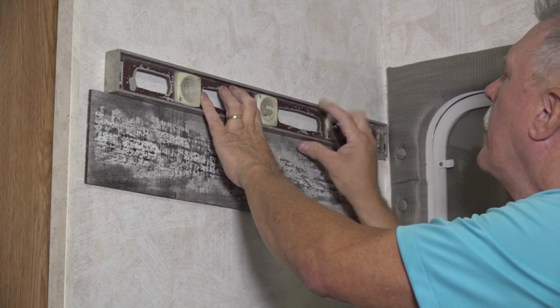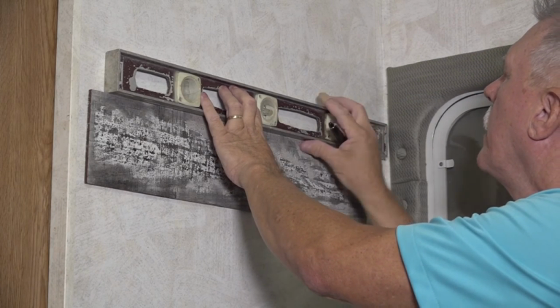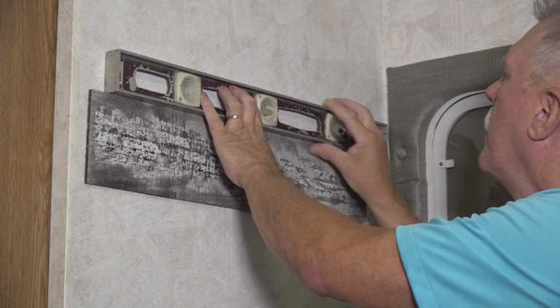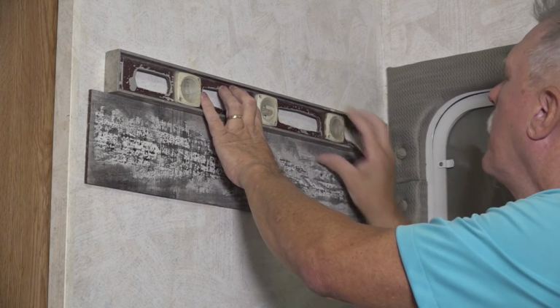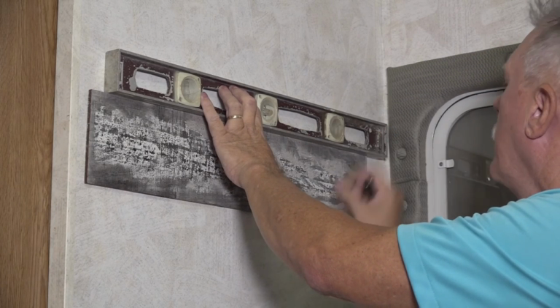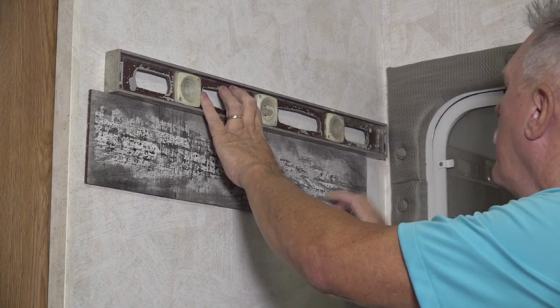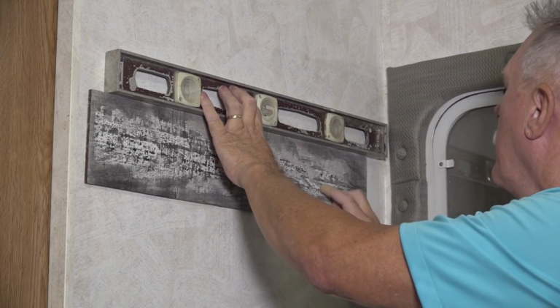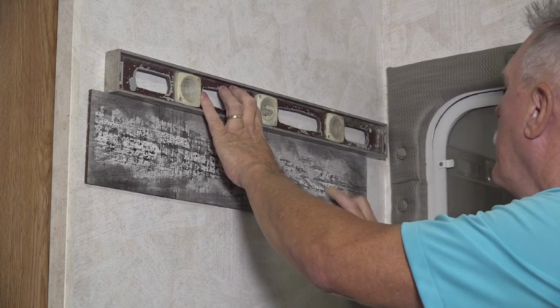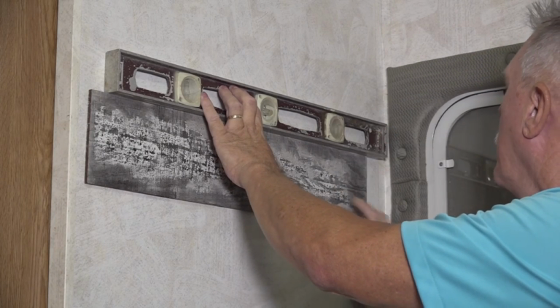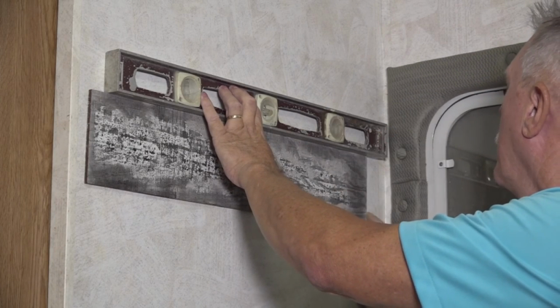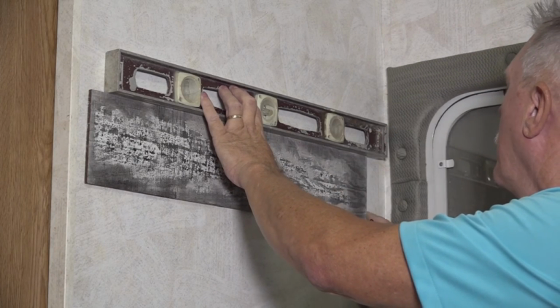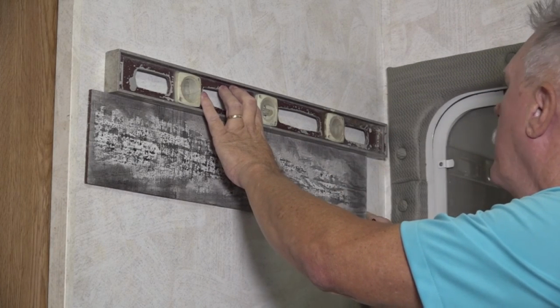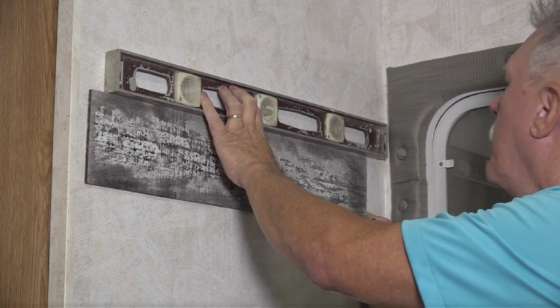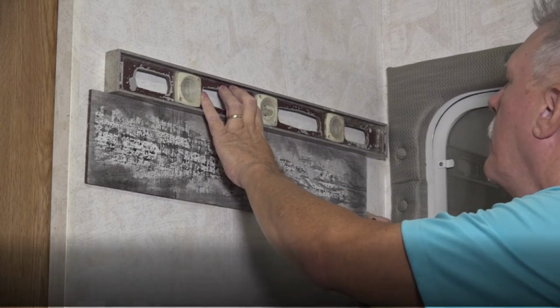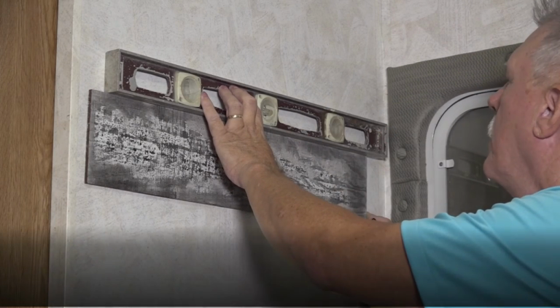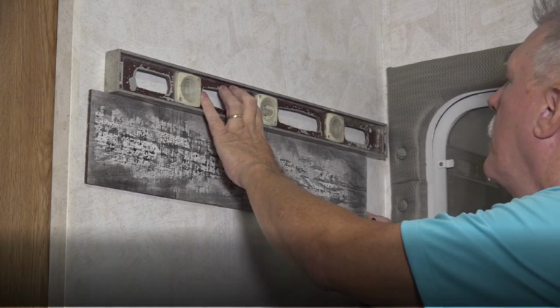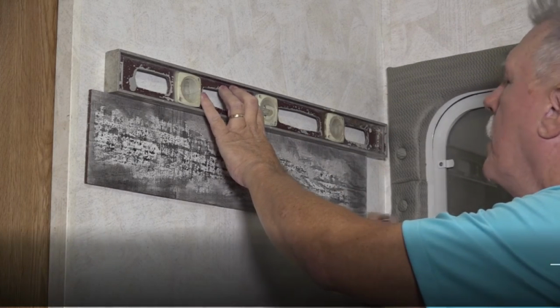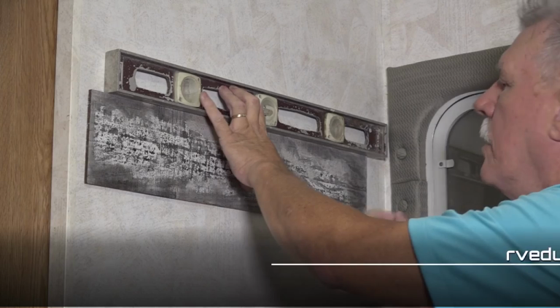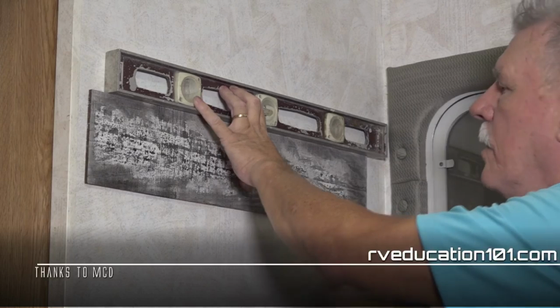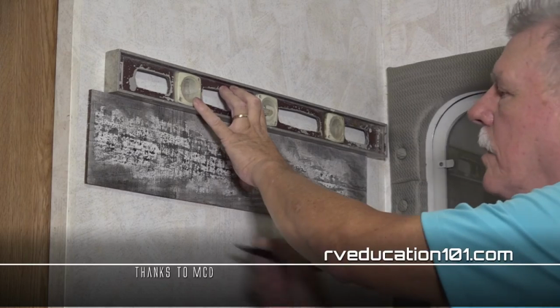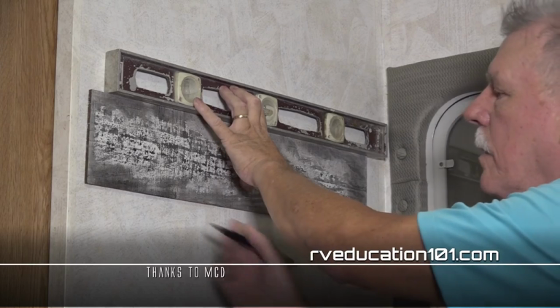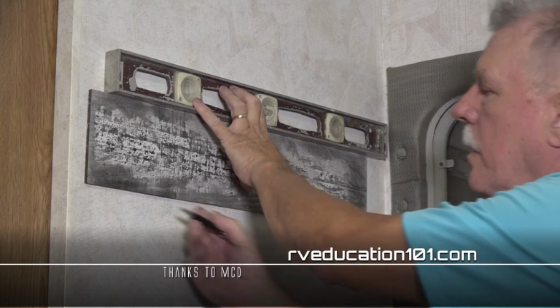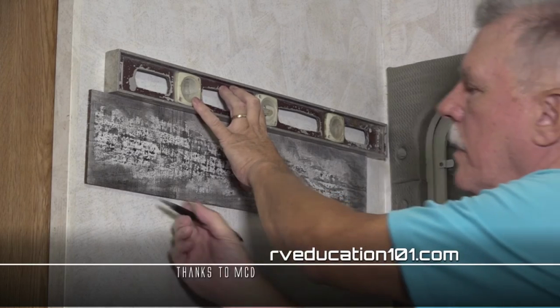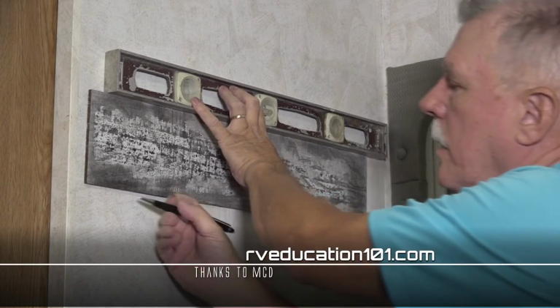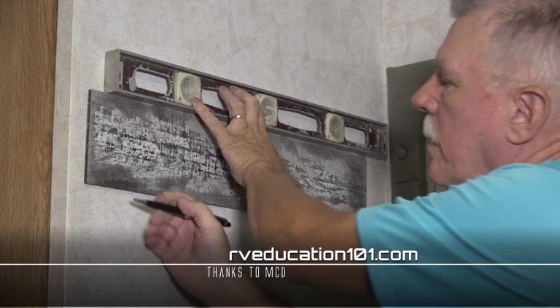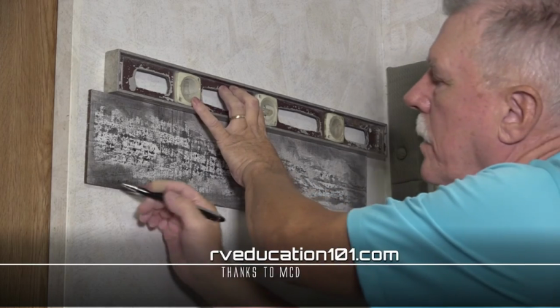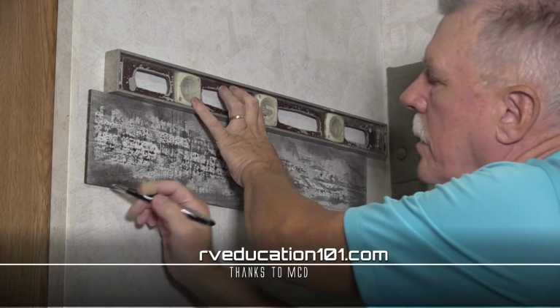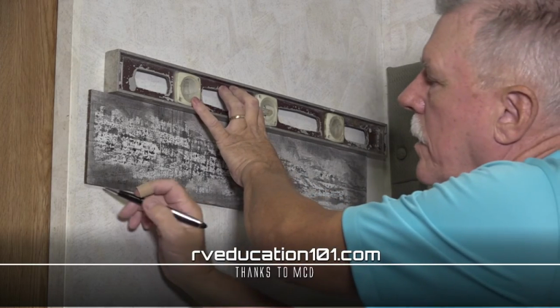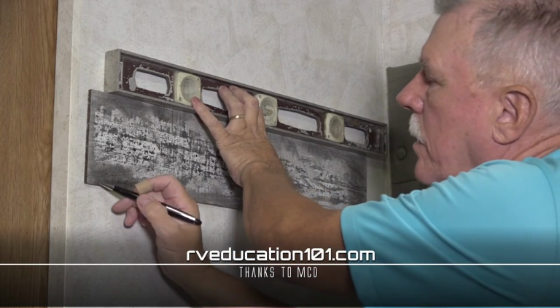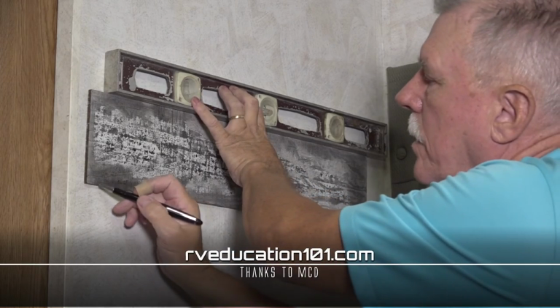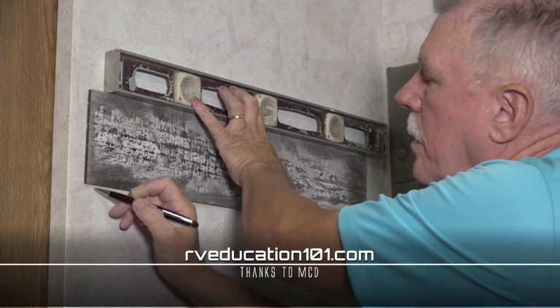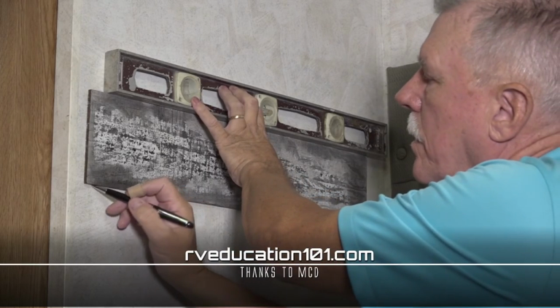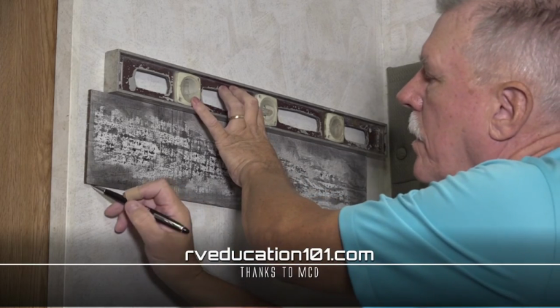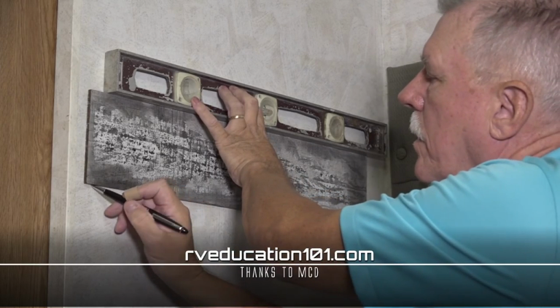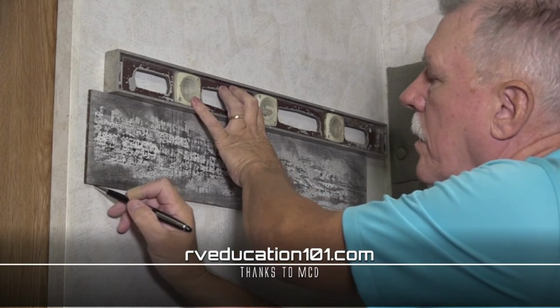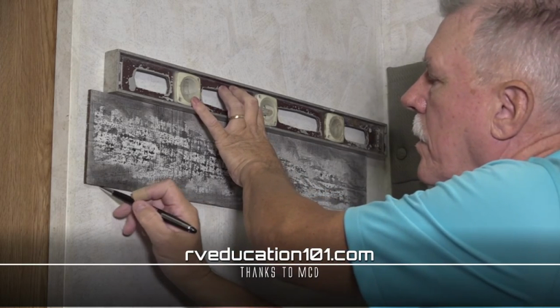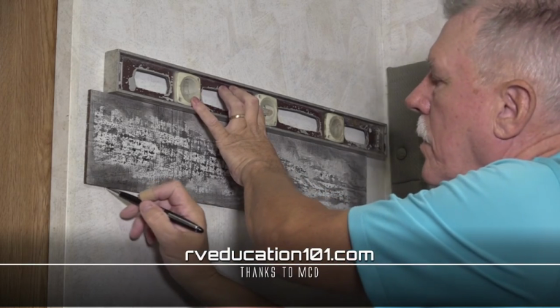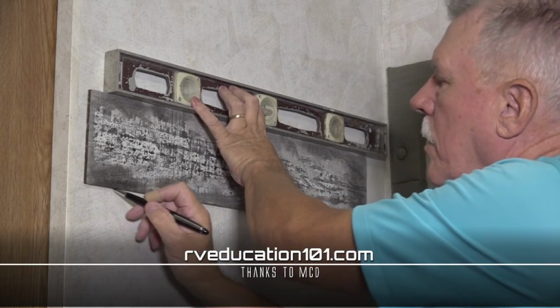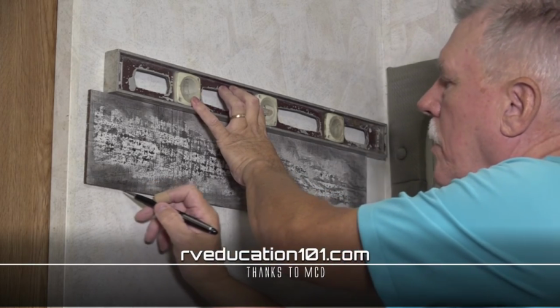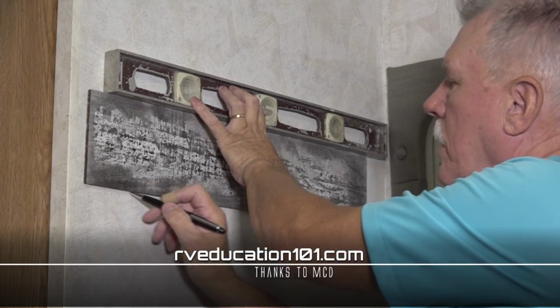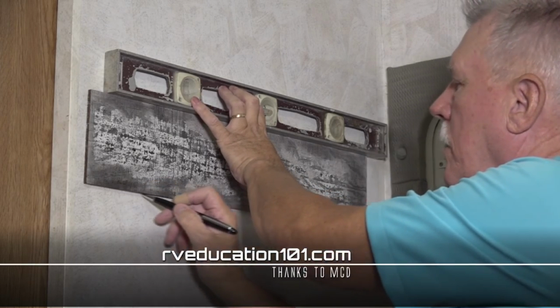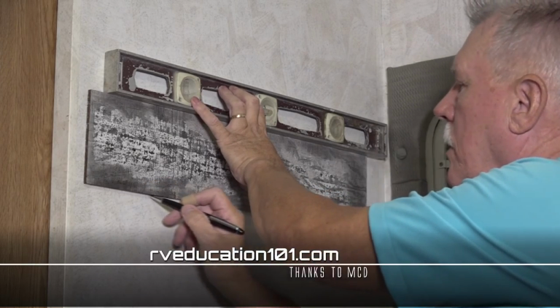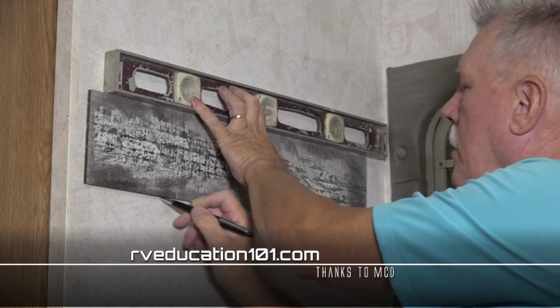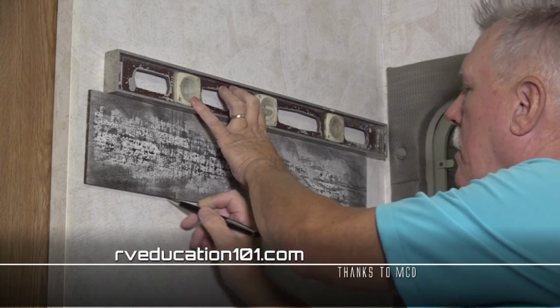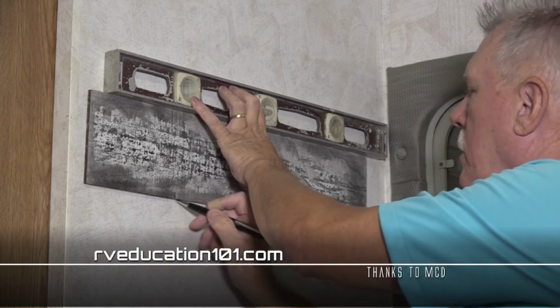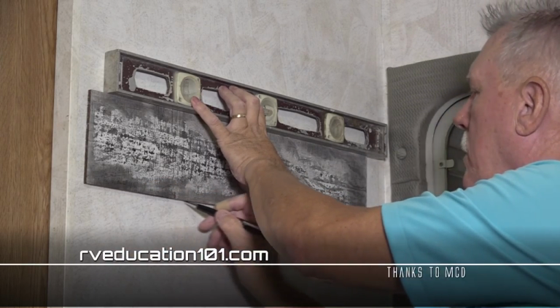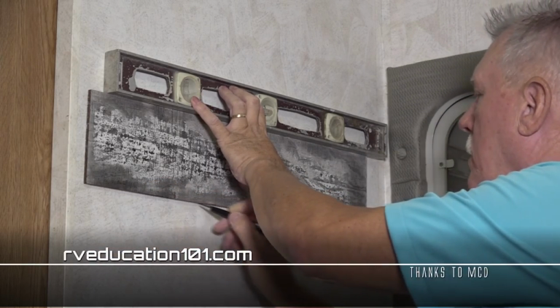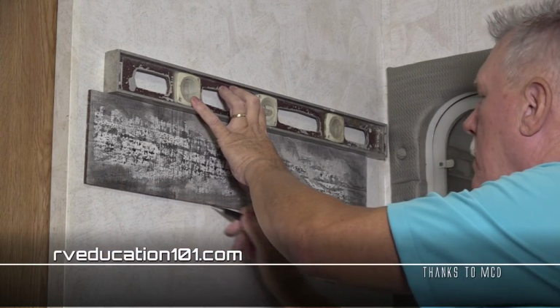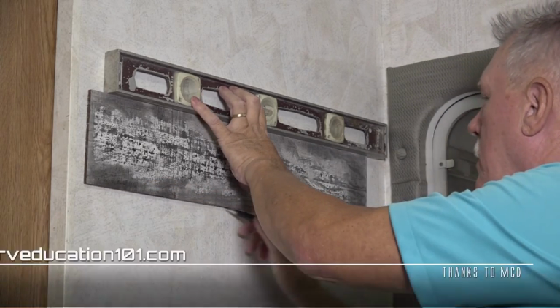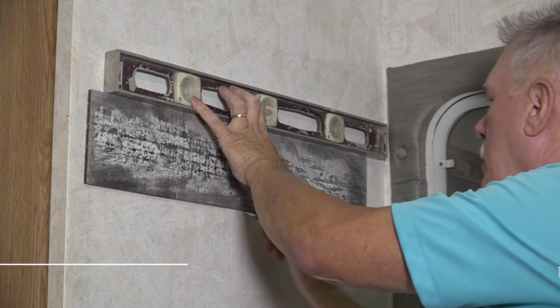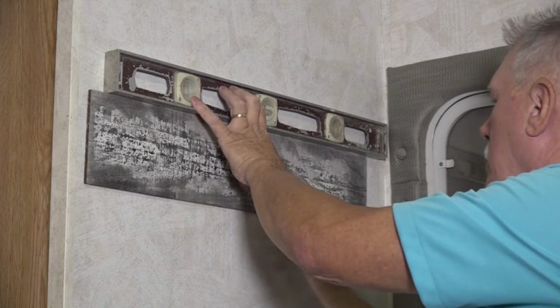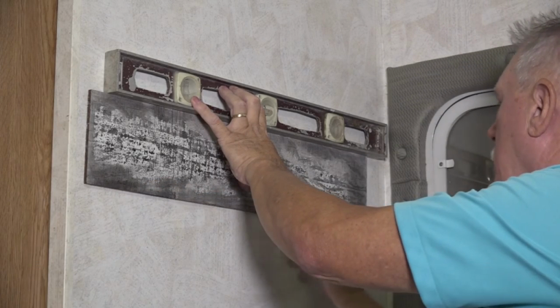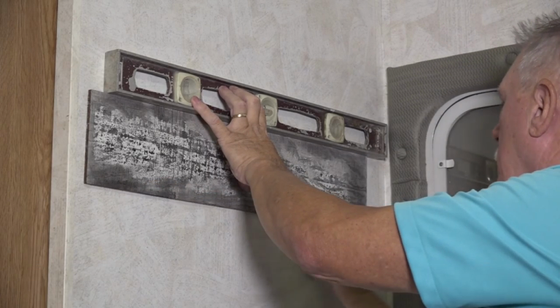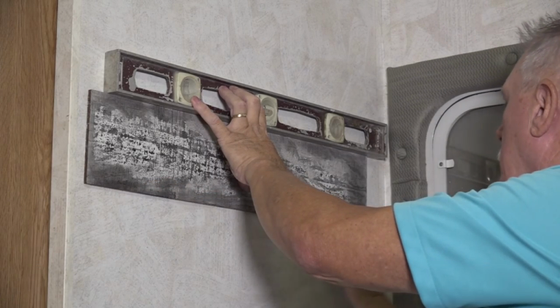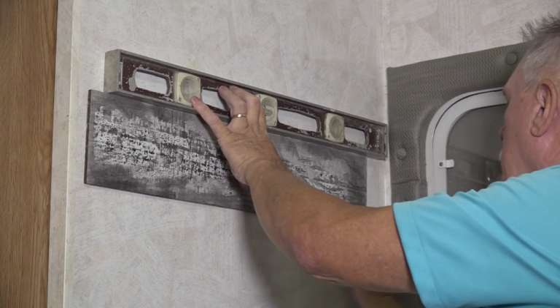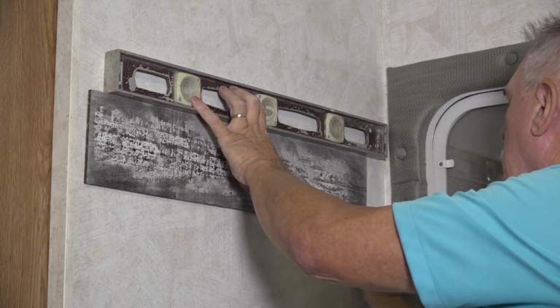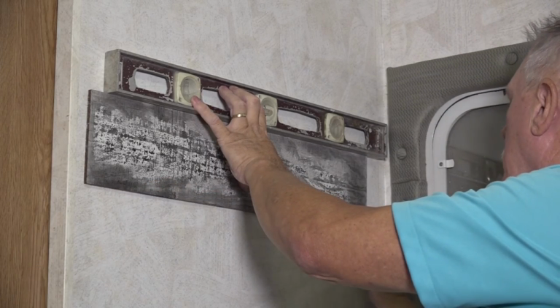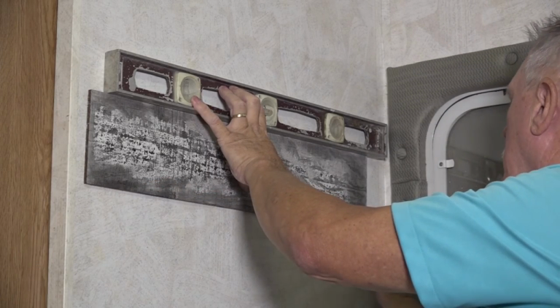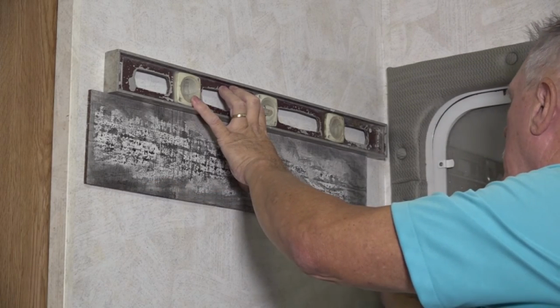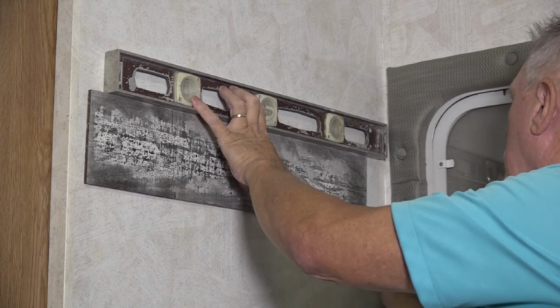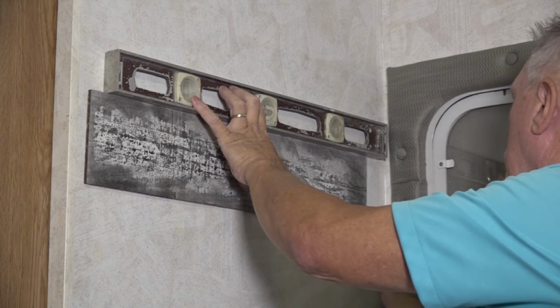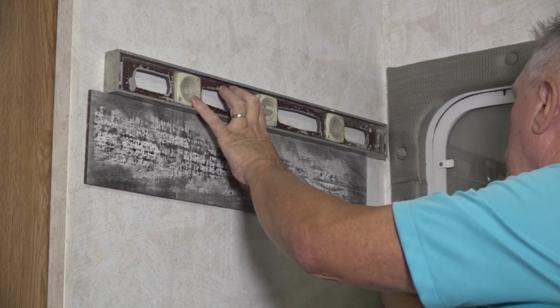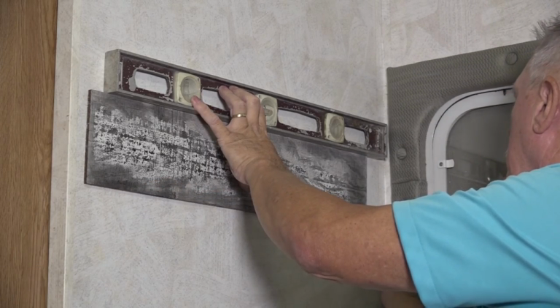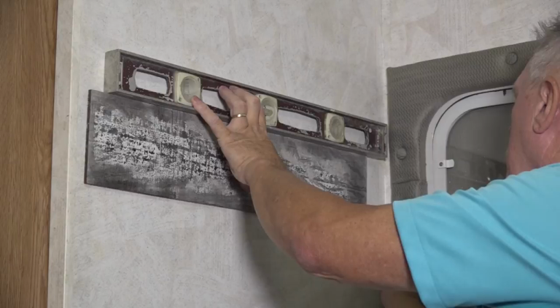For more information on the American Duo Roller Shades, visit MCDInnovations.com. With one-fourth of our RV interior makeover completed, join us next time when we install whitewashed wood planks on two accent walls in the RV. And remember, when you want to learn more about using and maintaining your RV, visit RVEducation101.com. Happy camping!